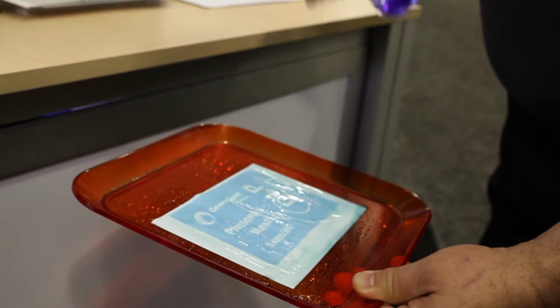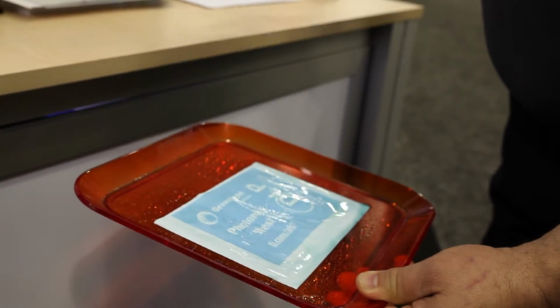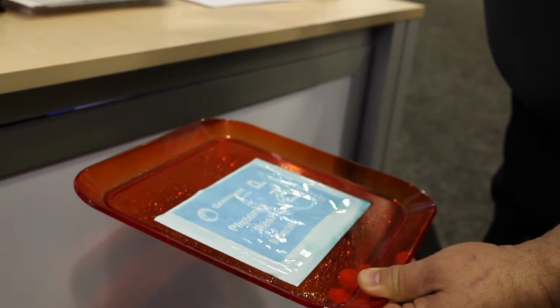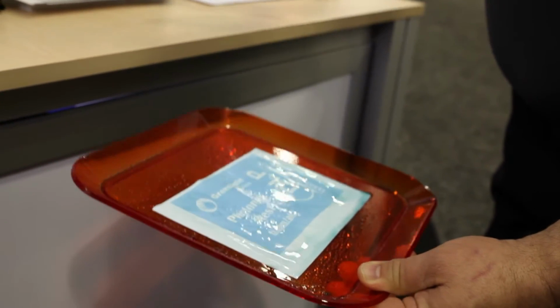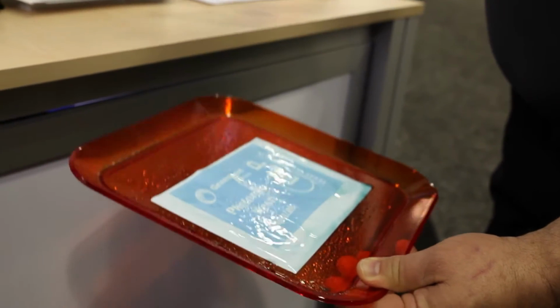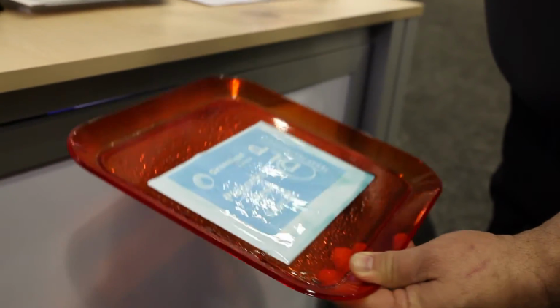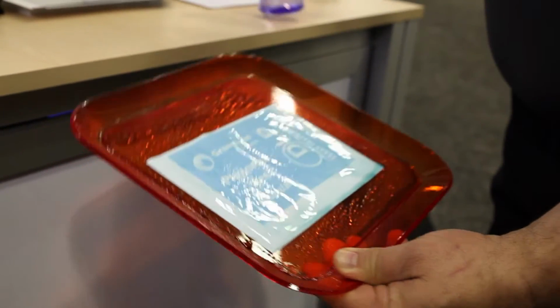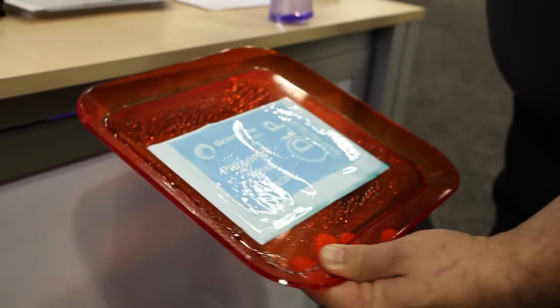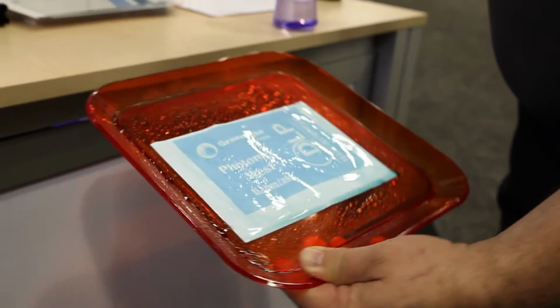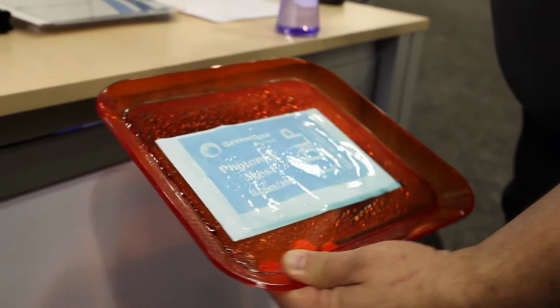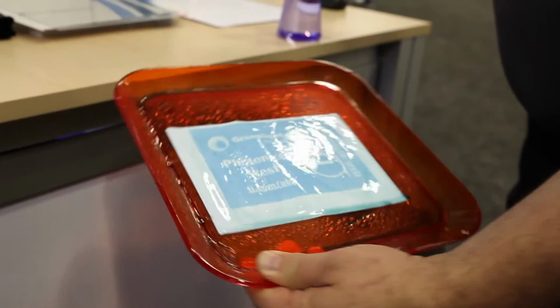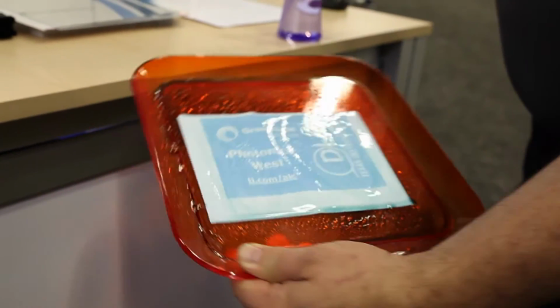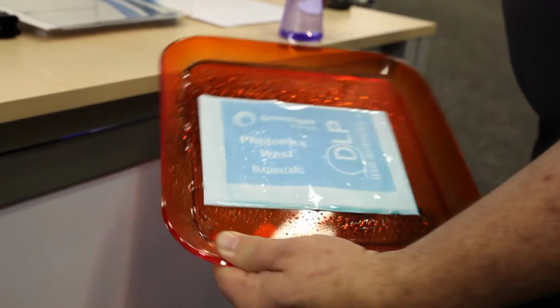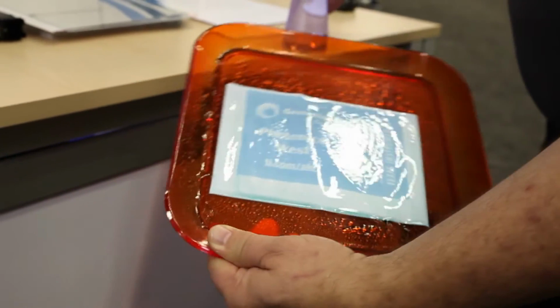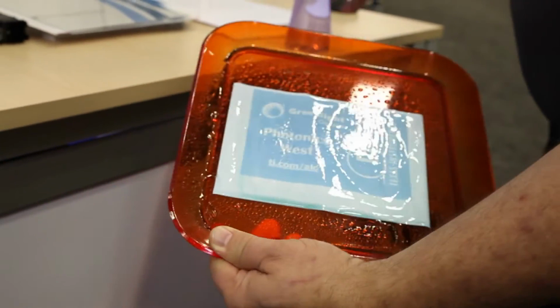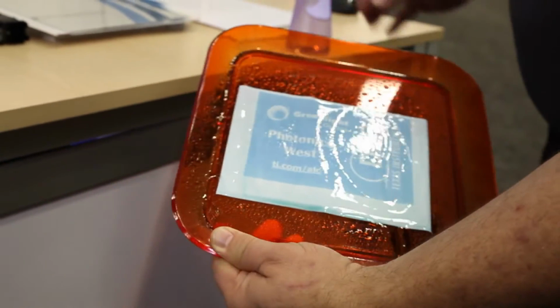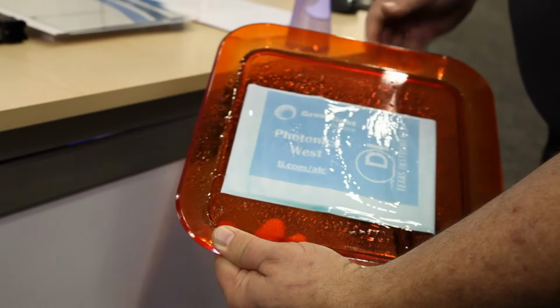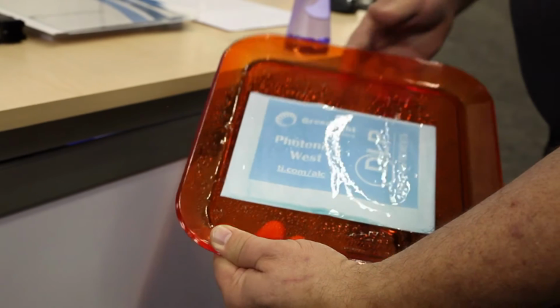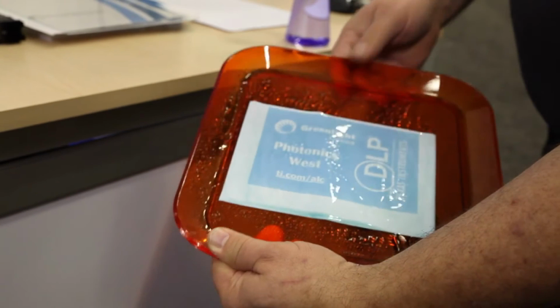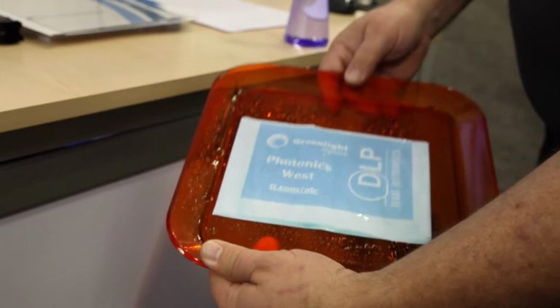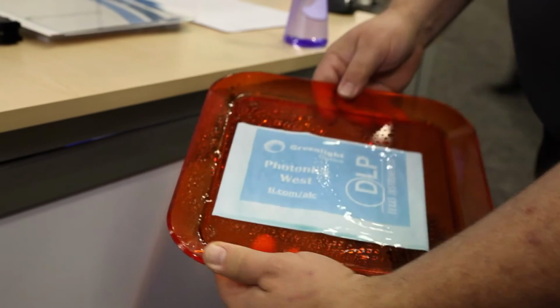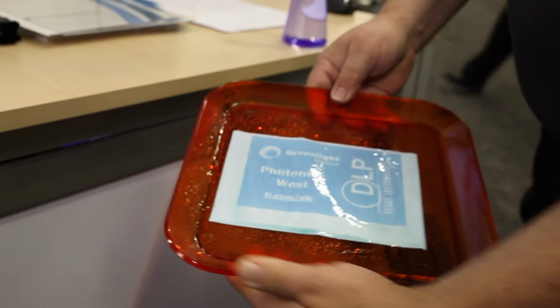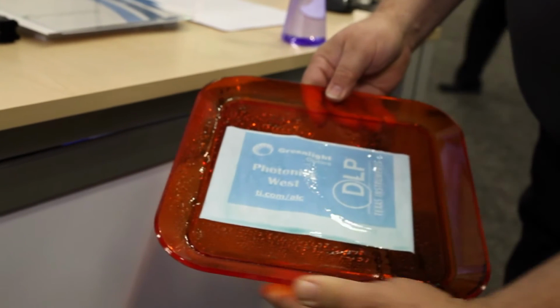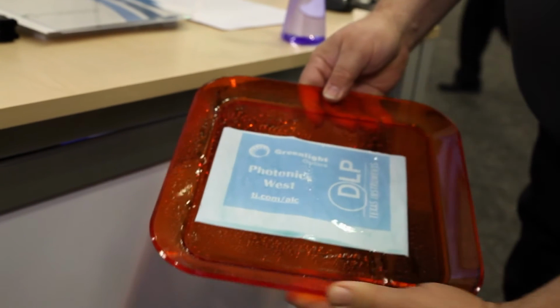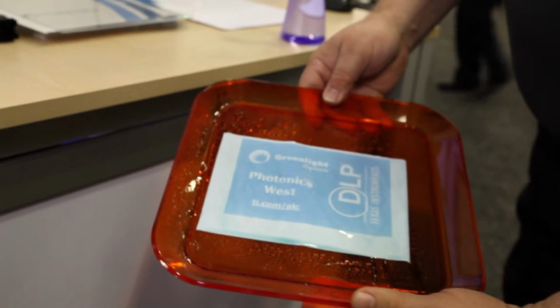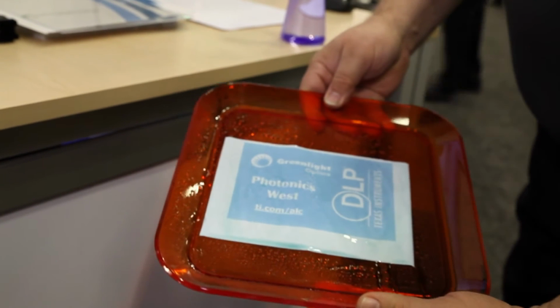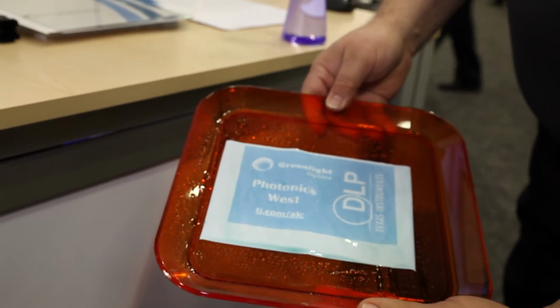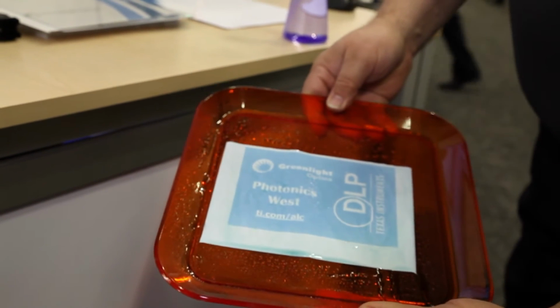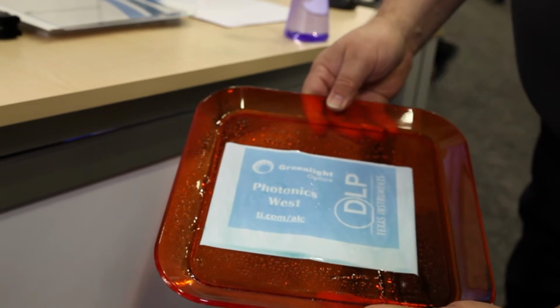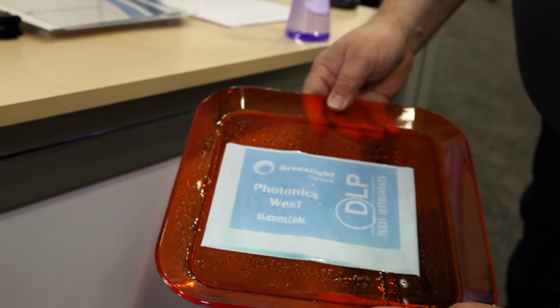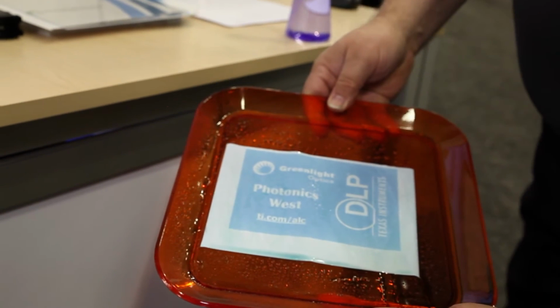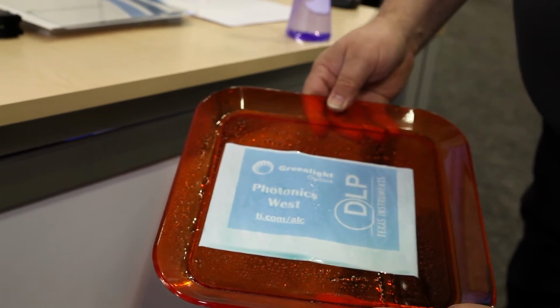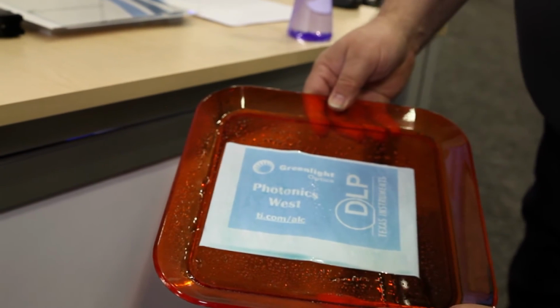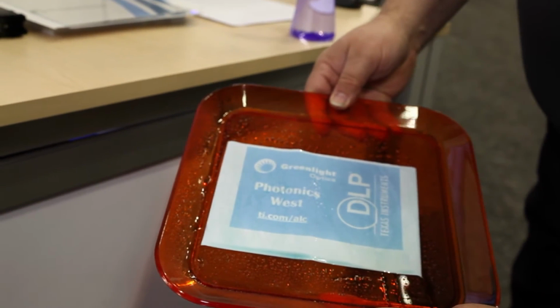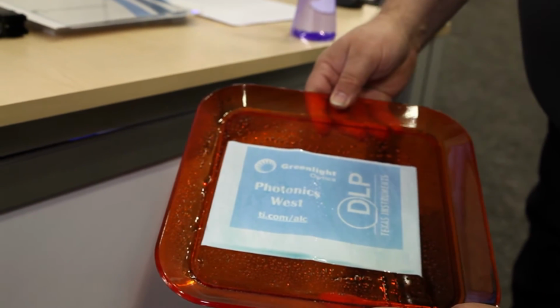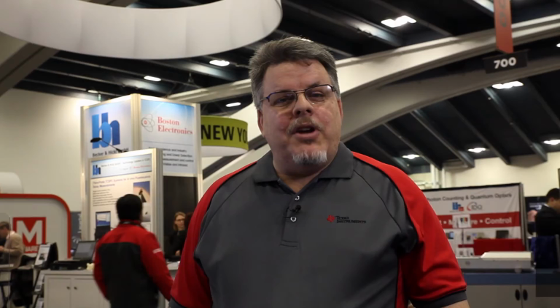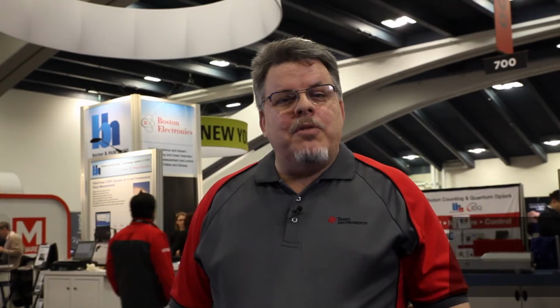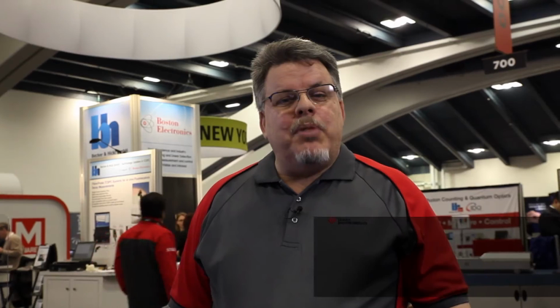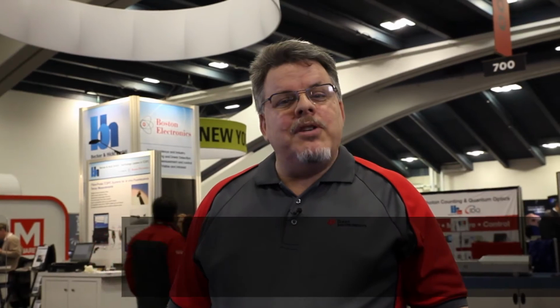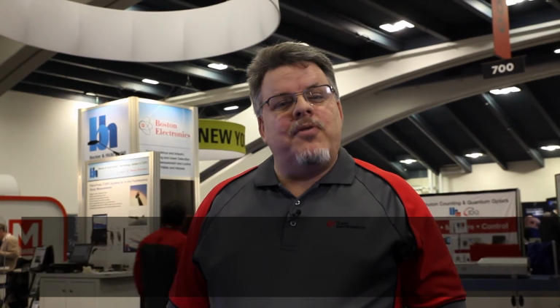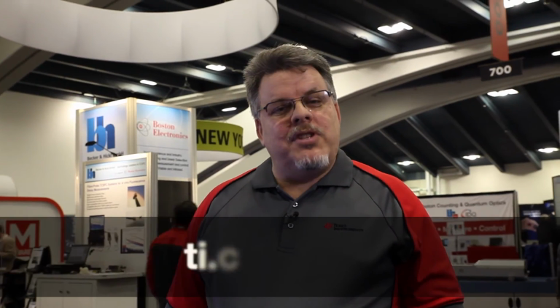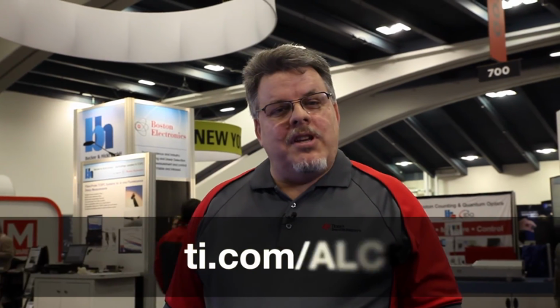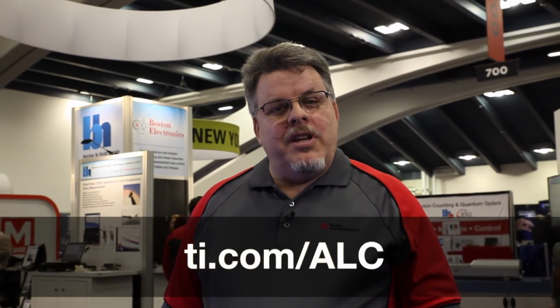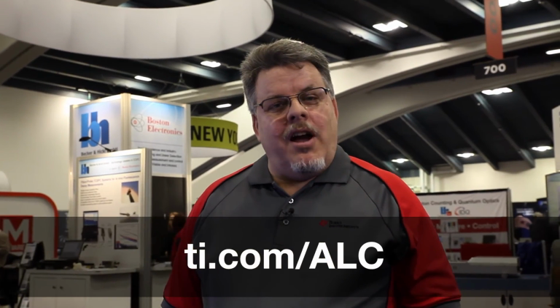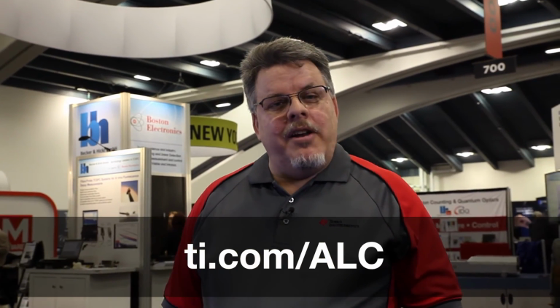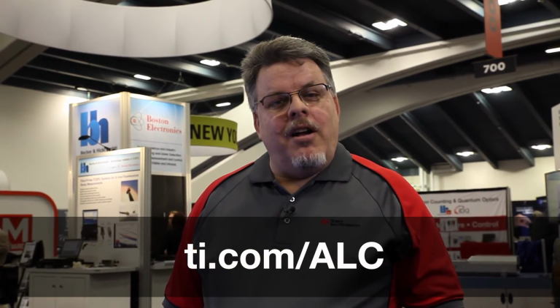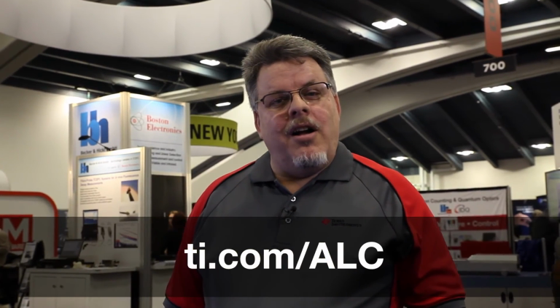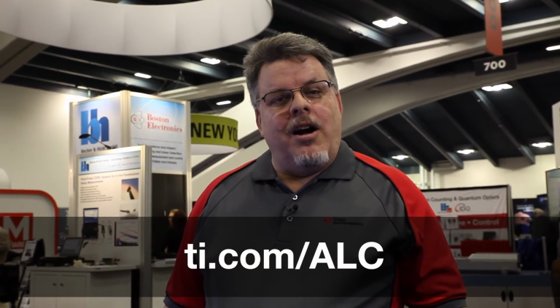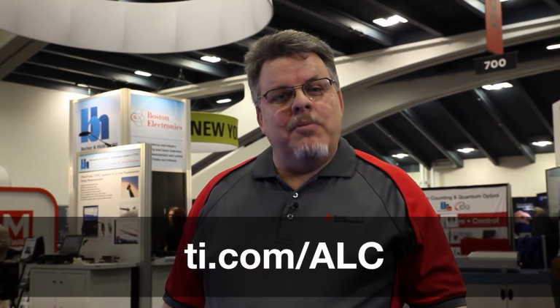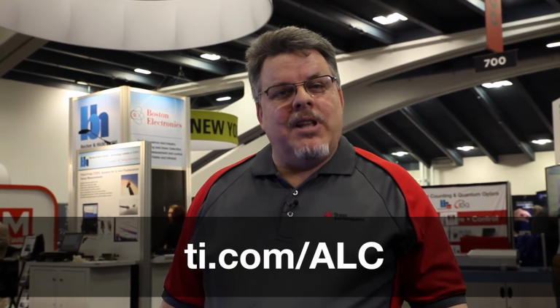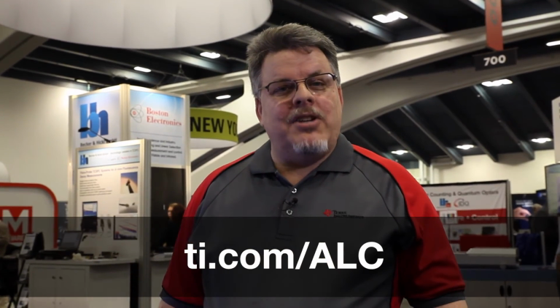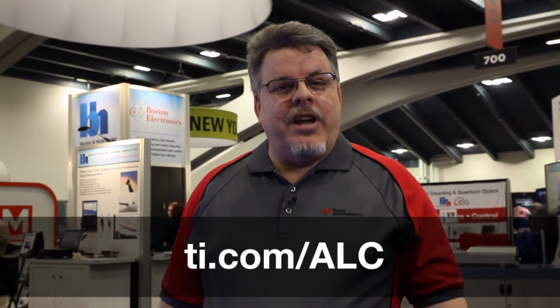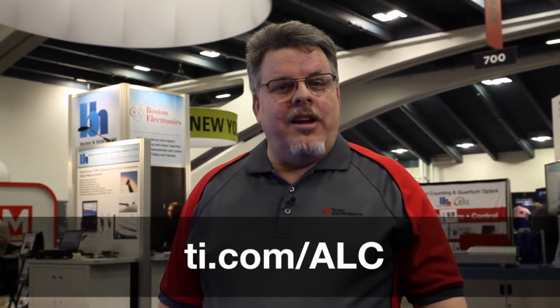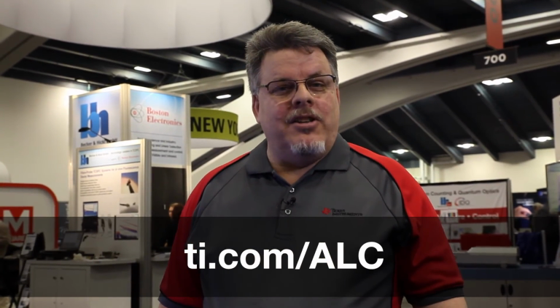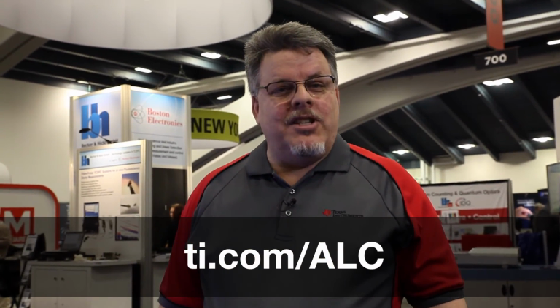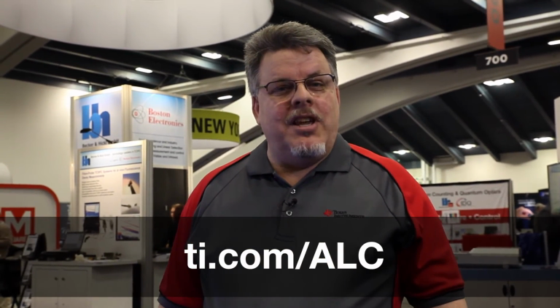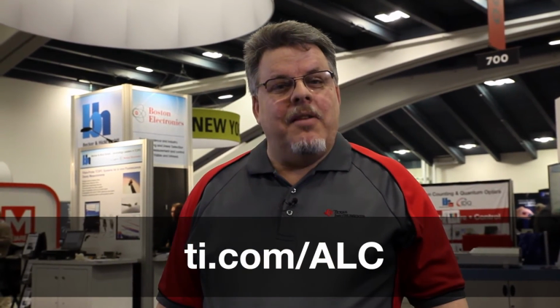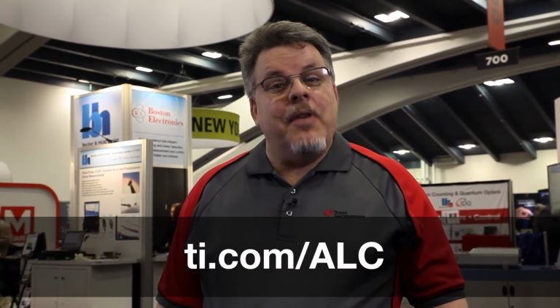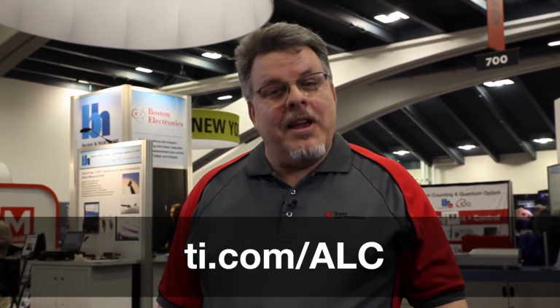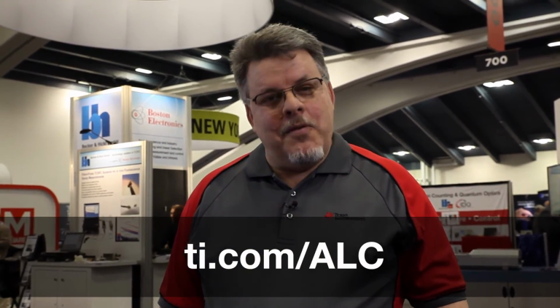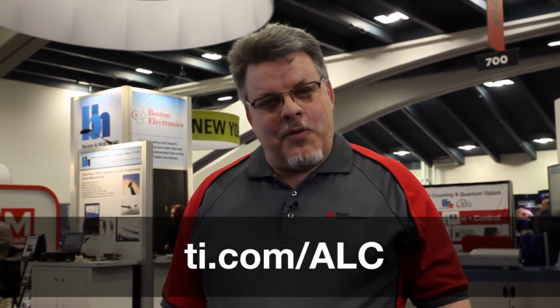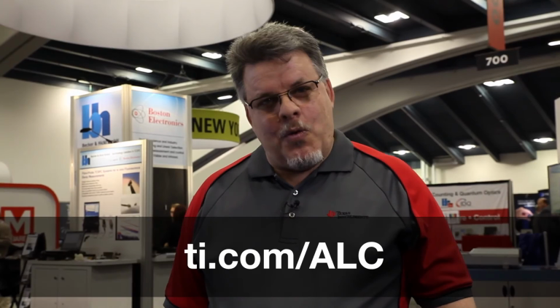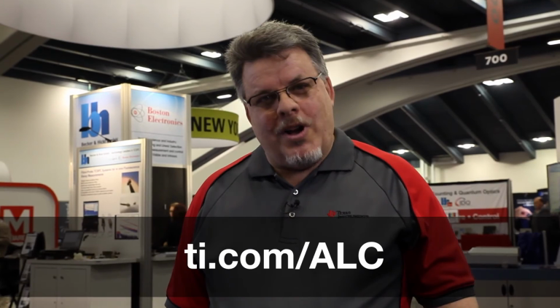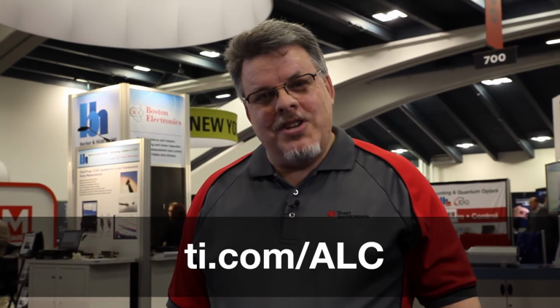This is UV sensitive paper. For more information, please visit ti.com/ALC. Thank you for watching.